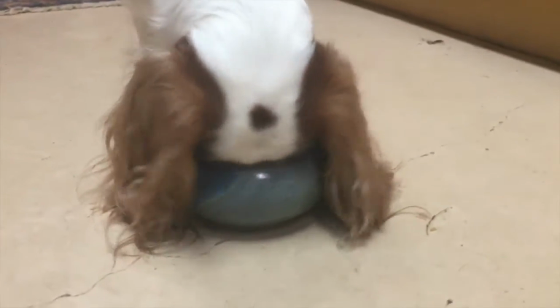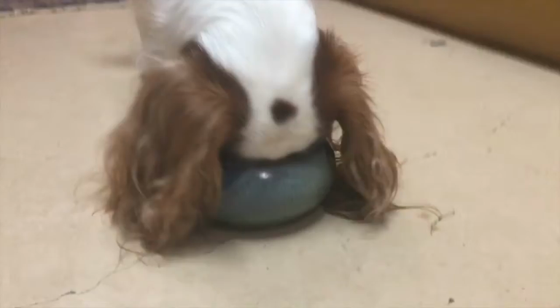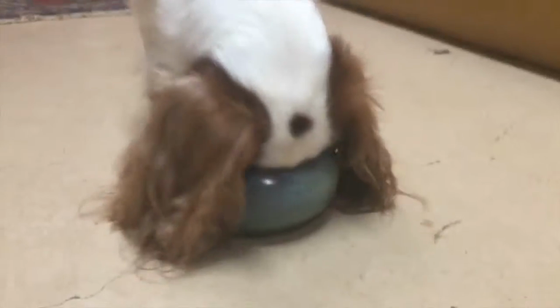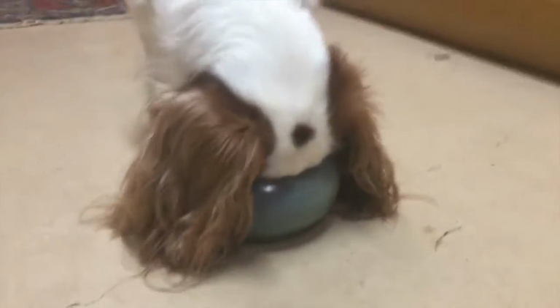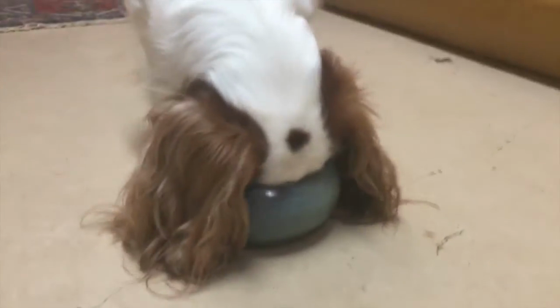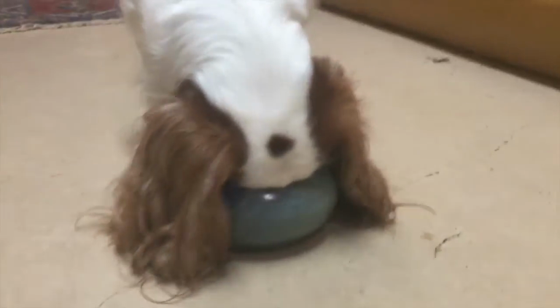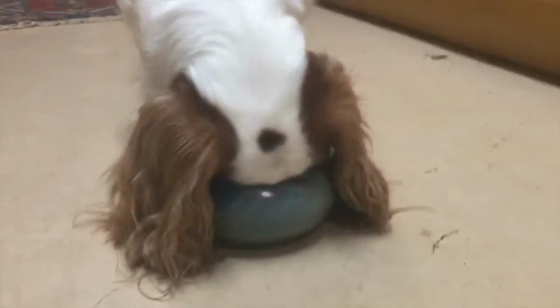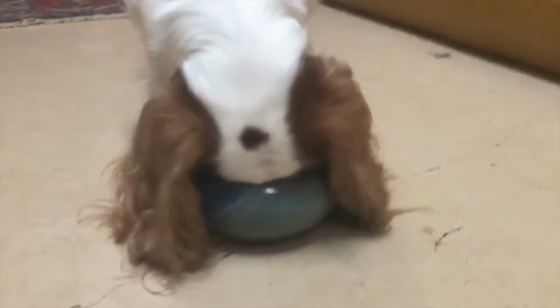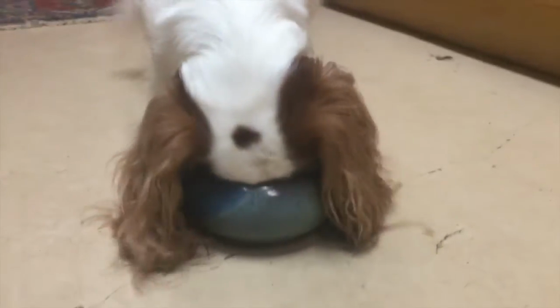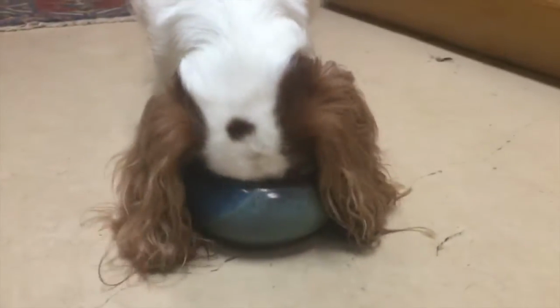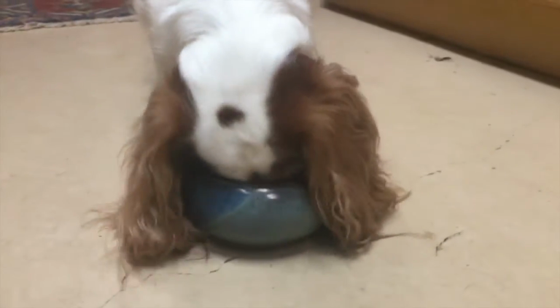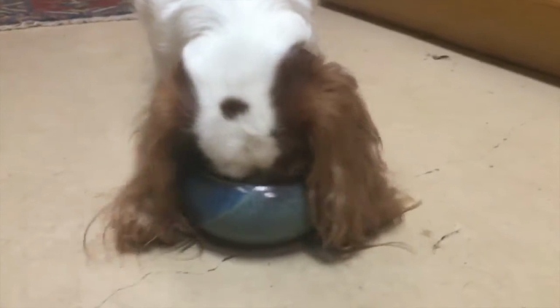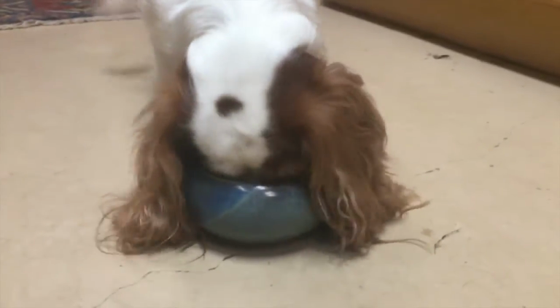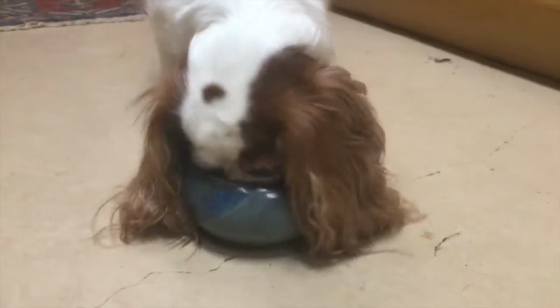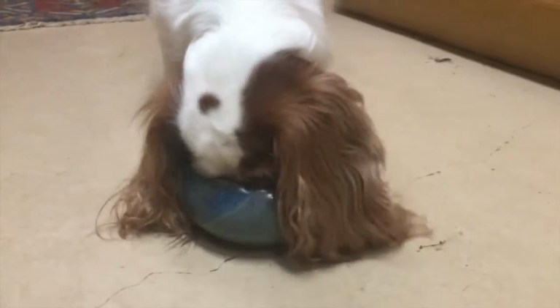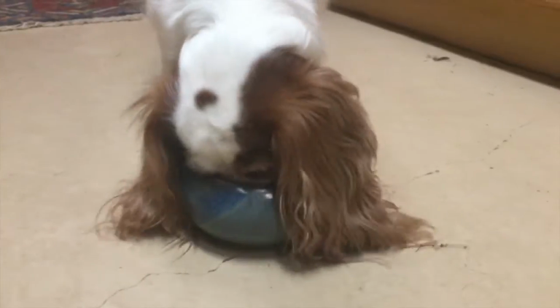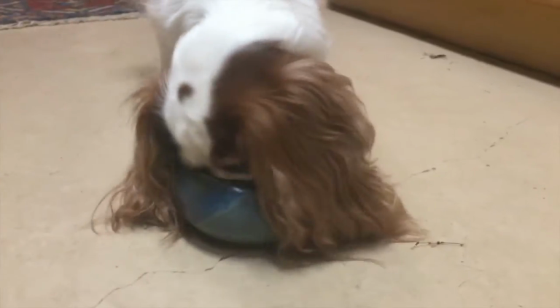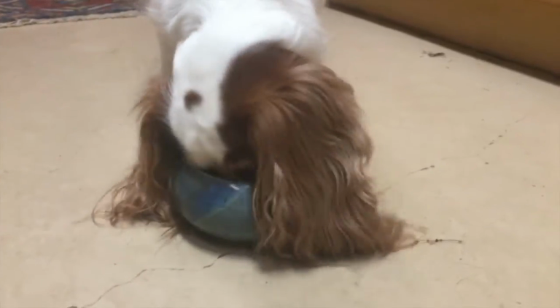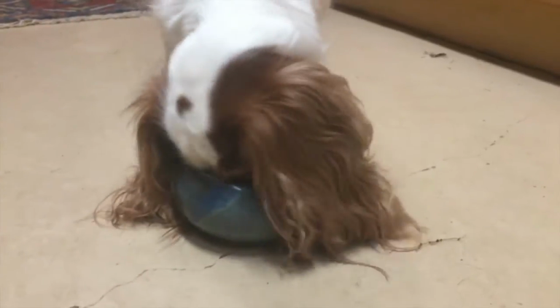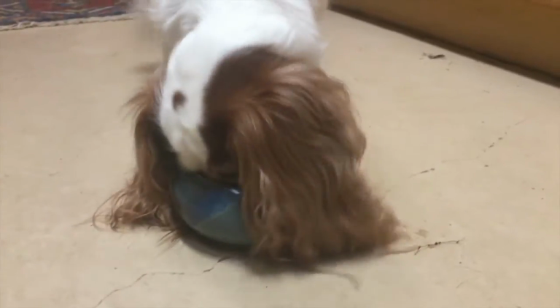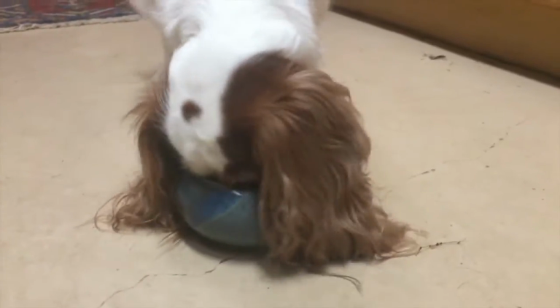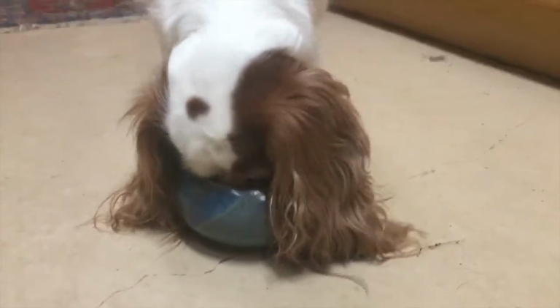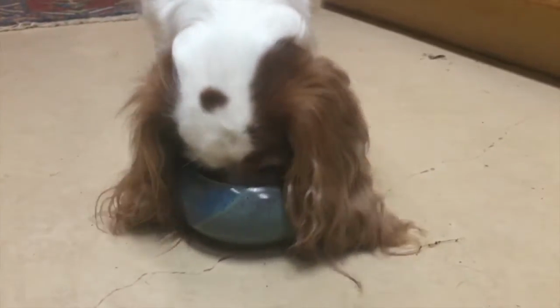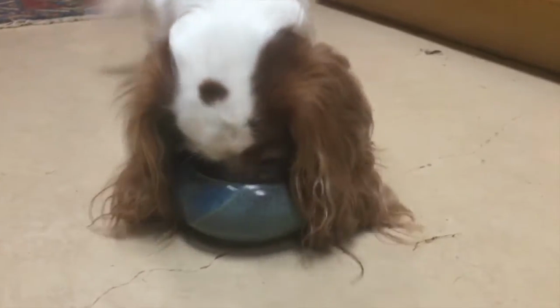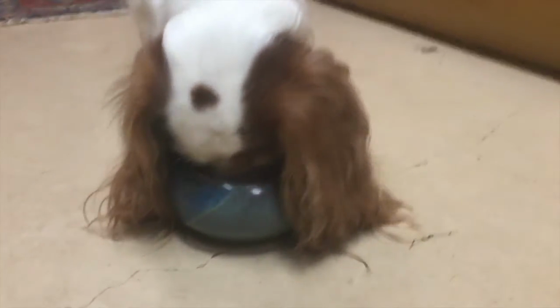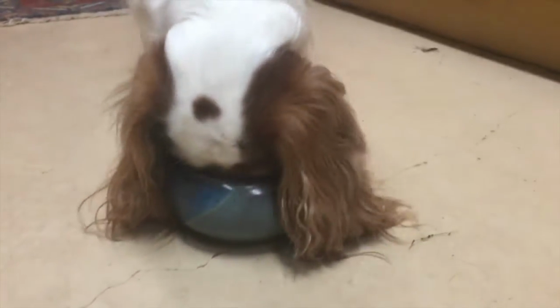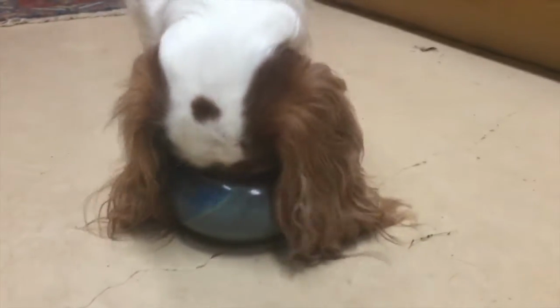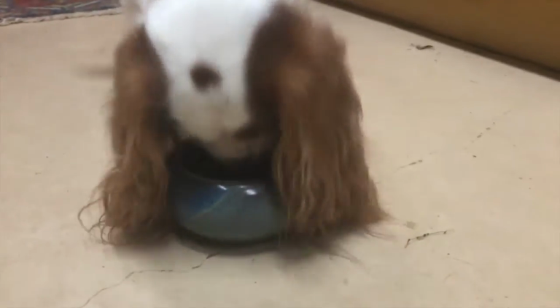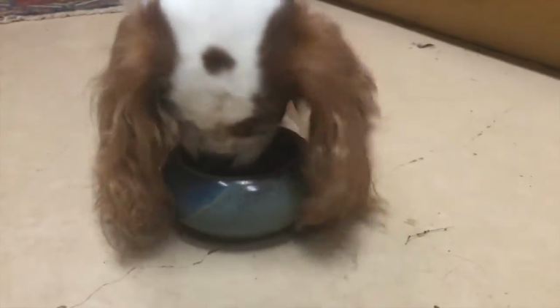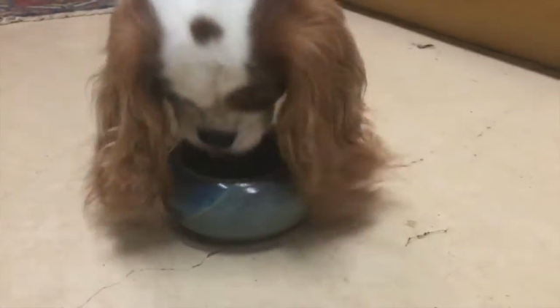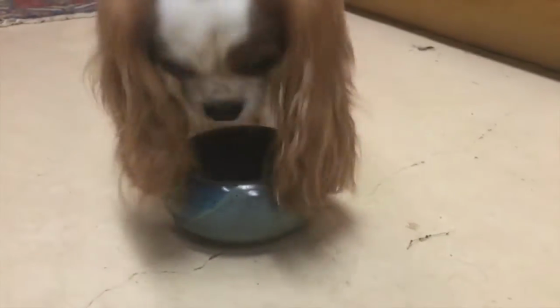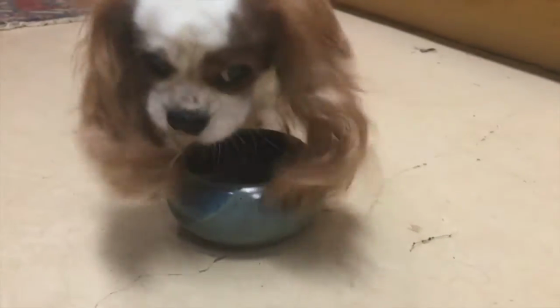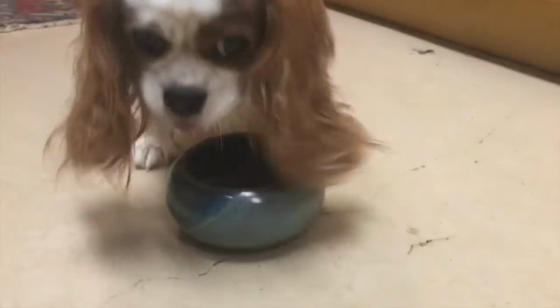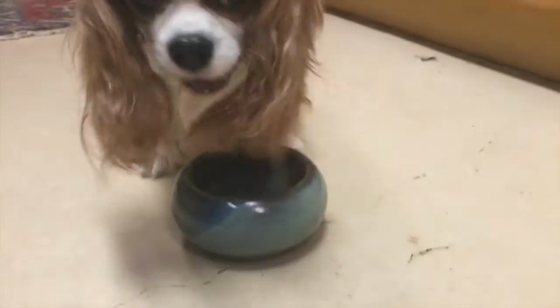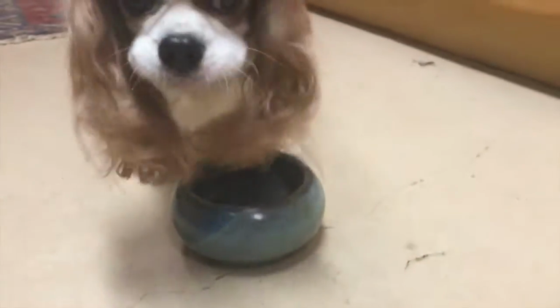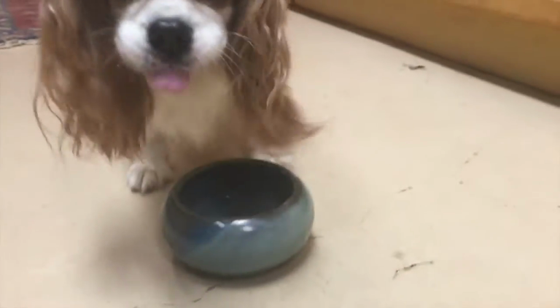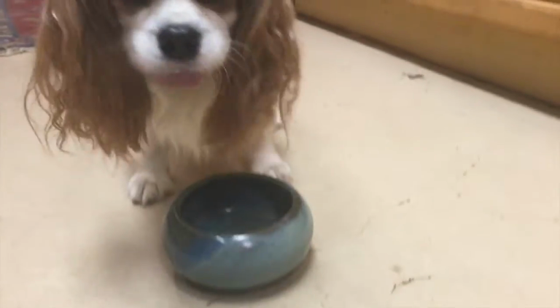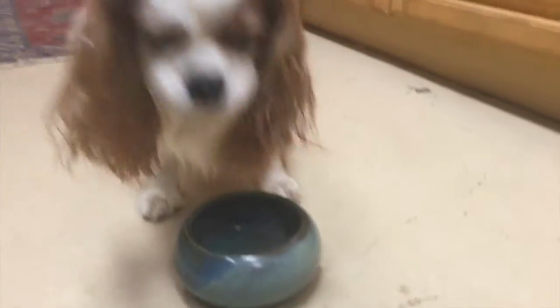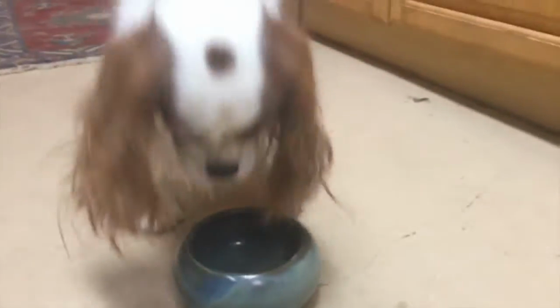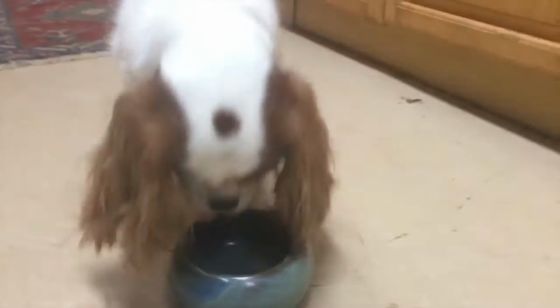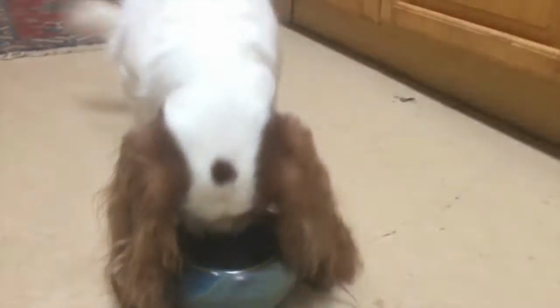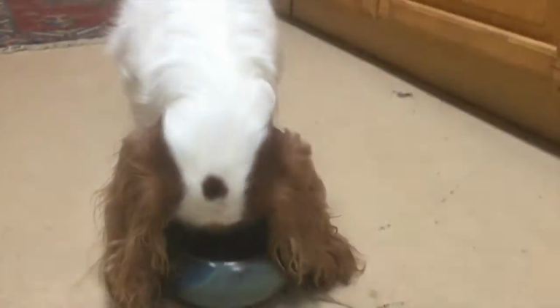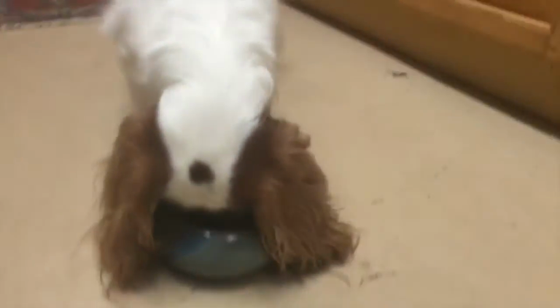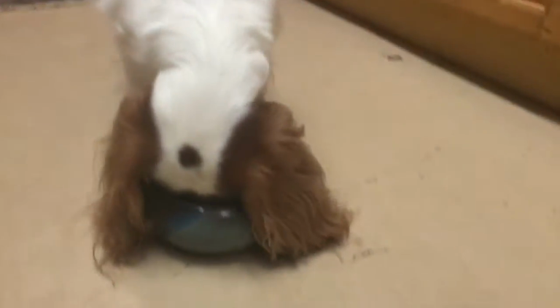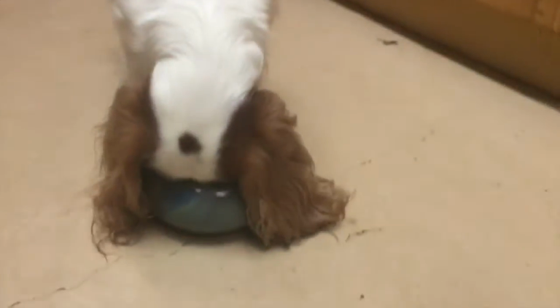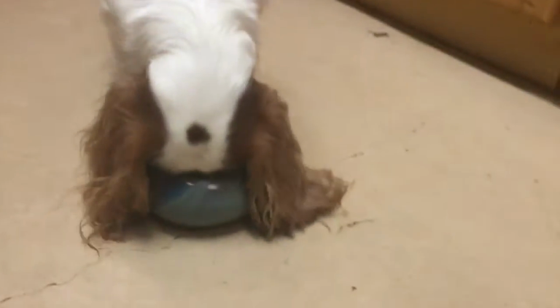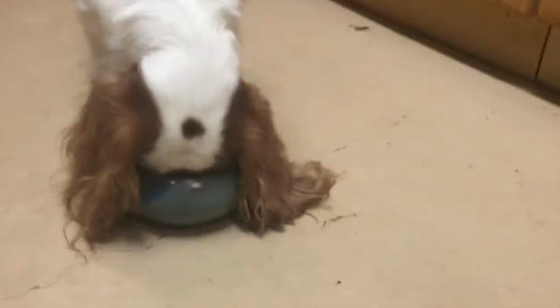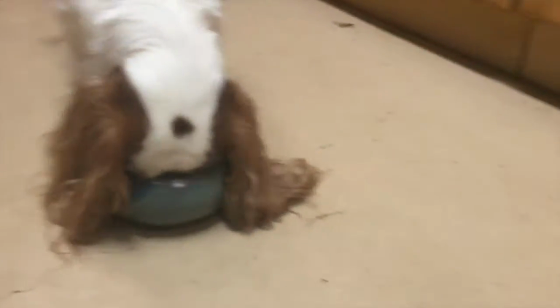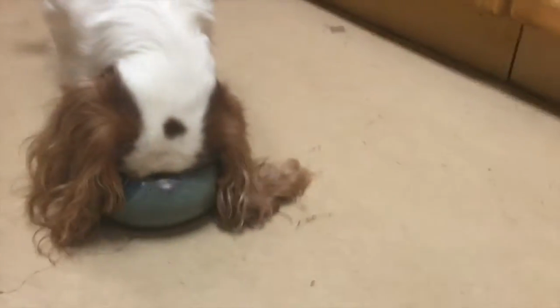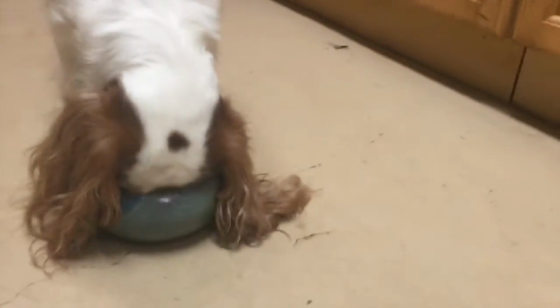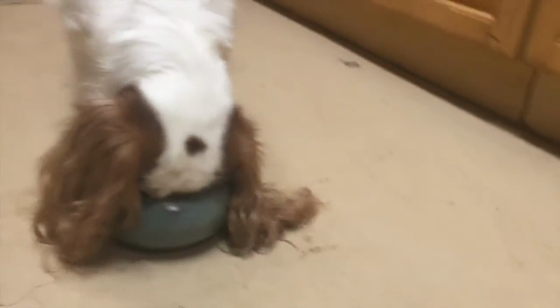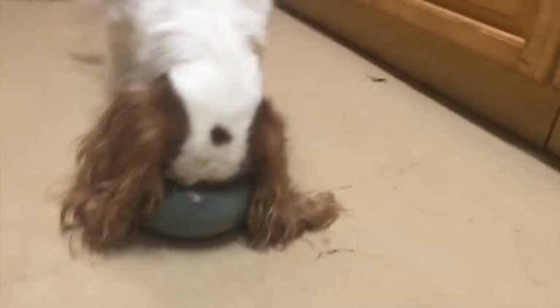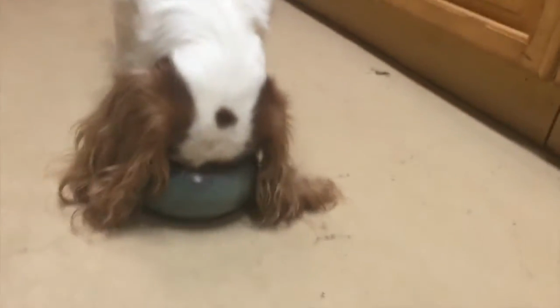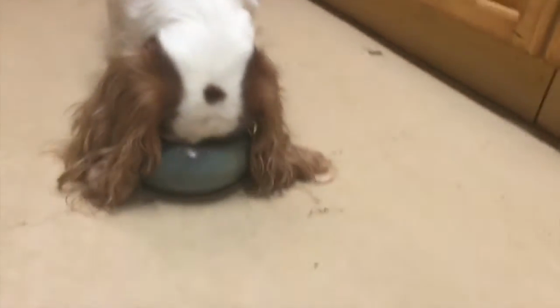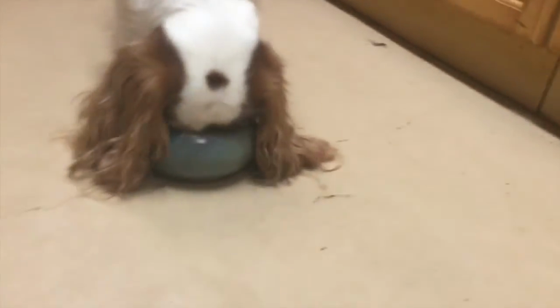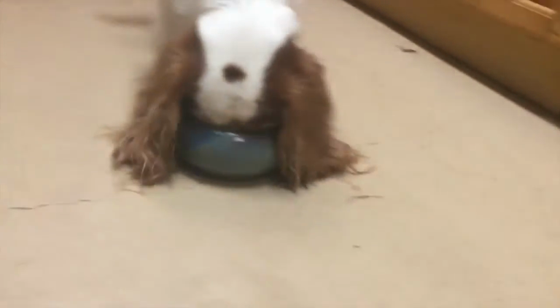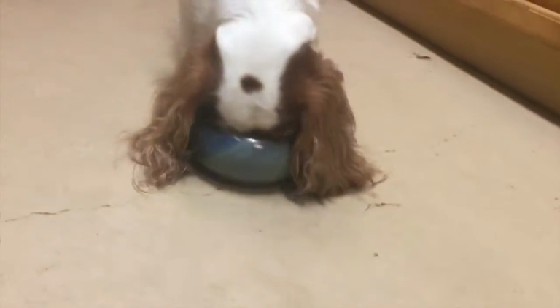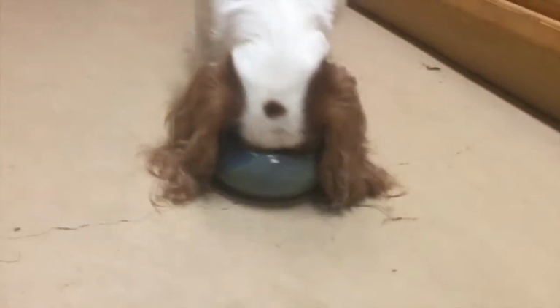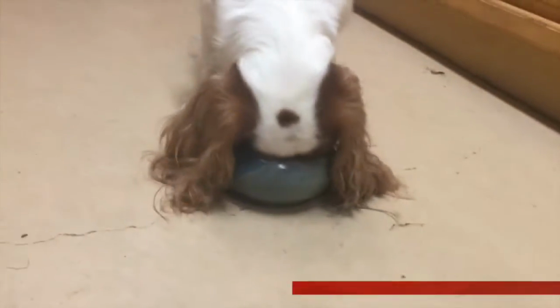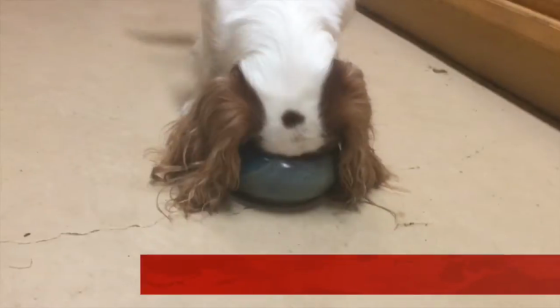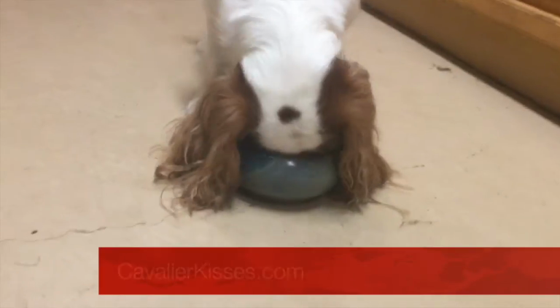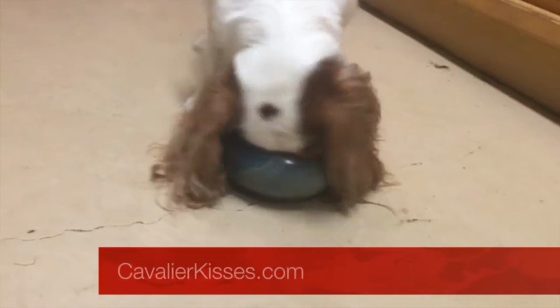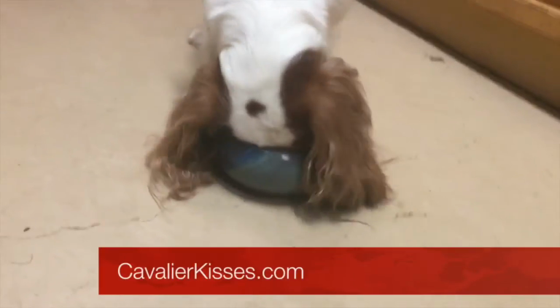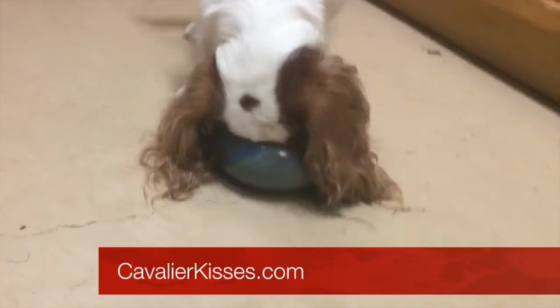This is the smallest size for the food. There's a slightly larger one for water. It works!